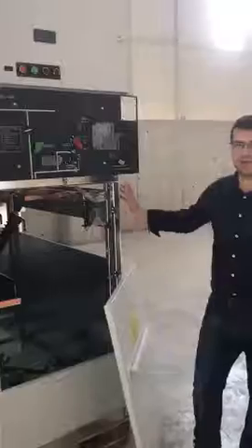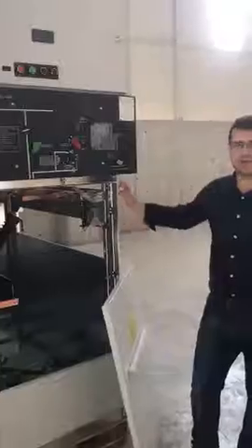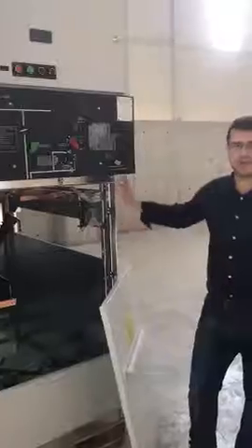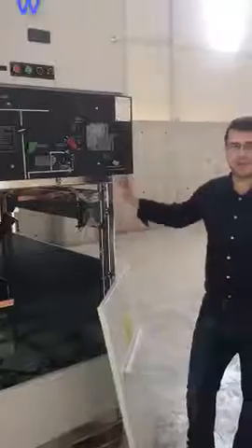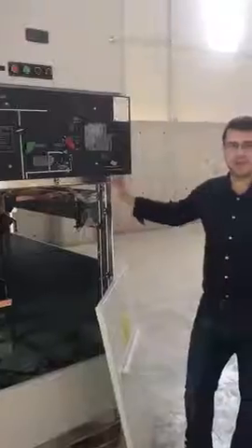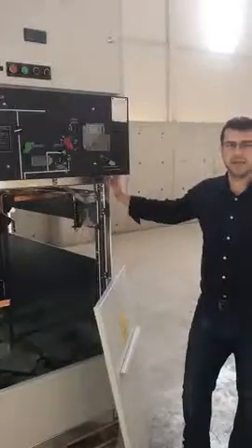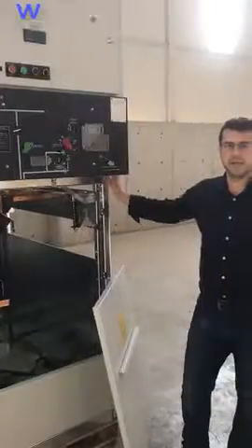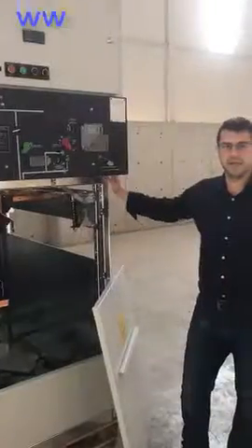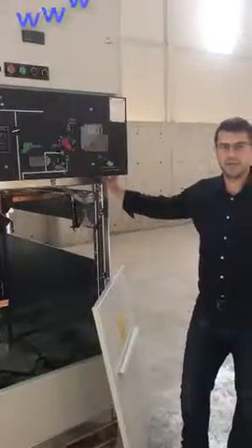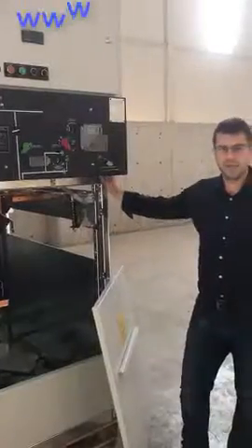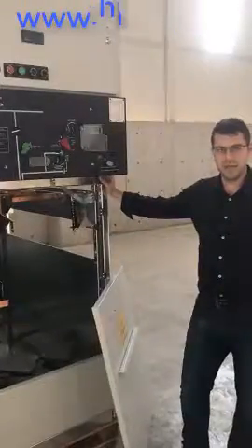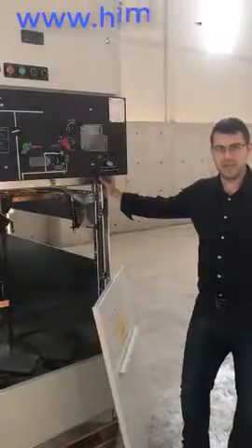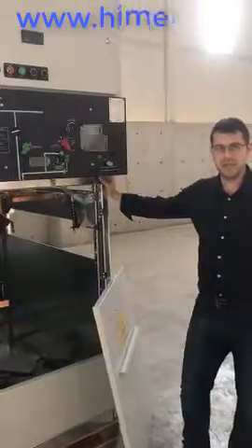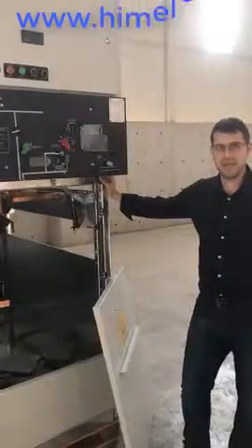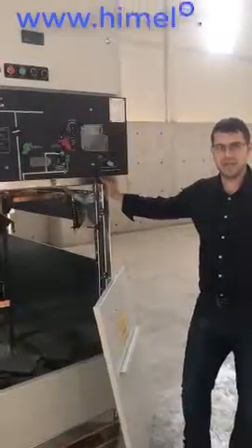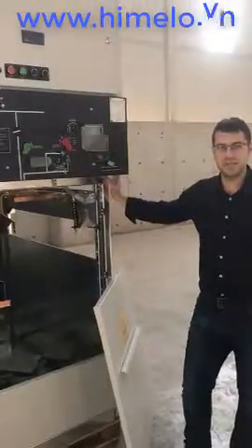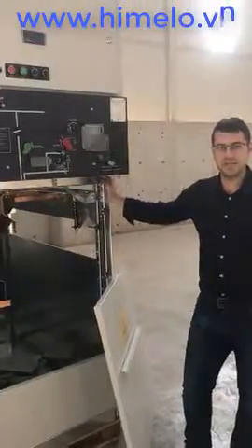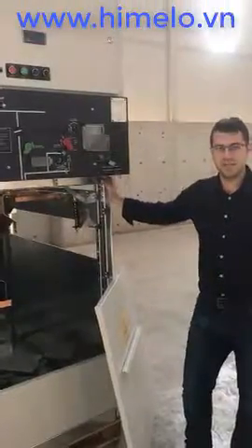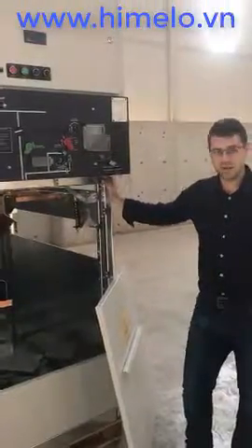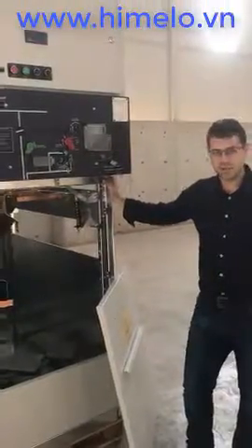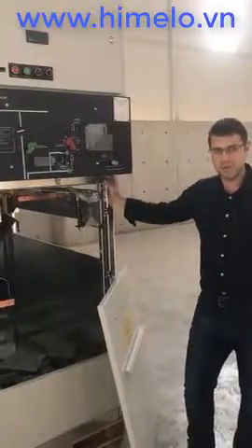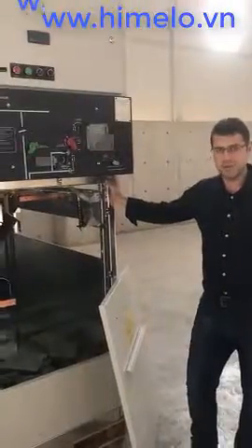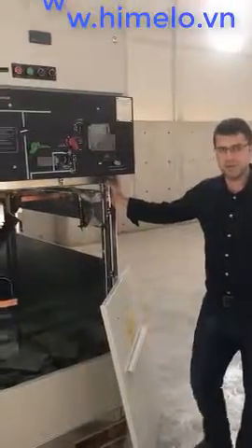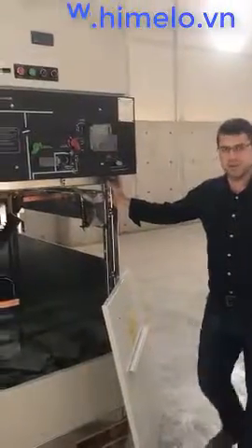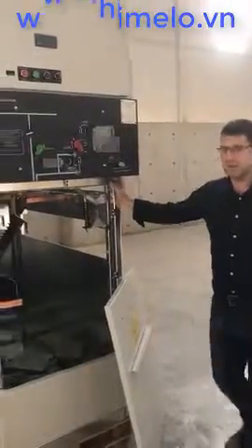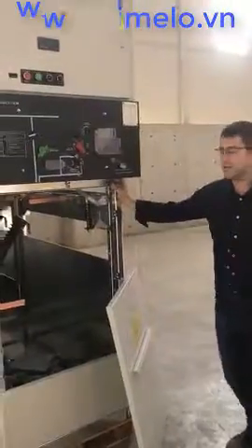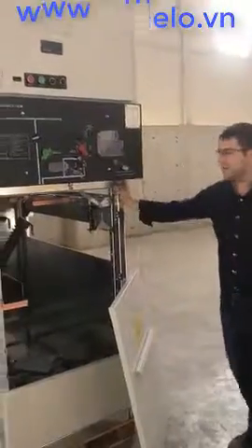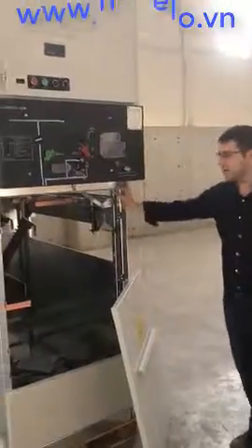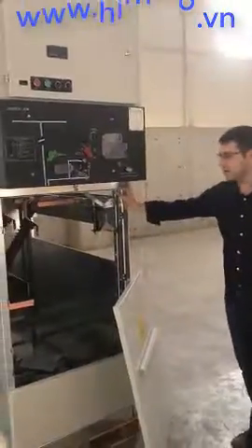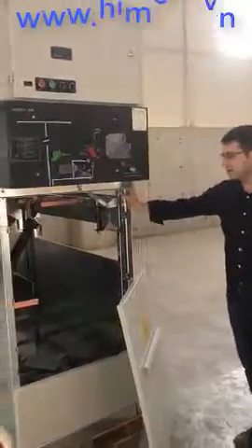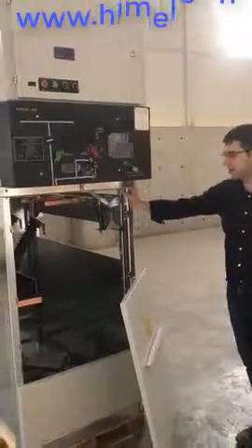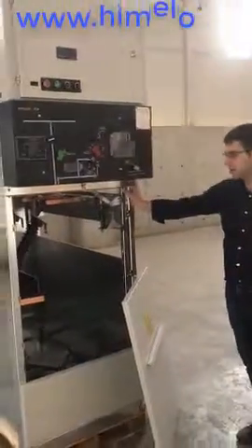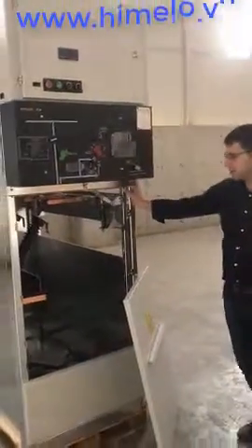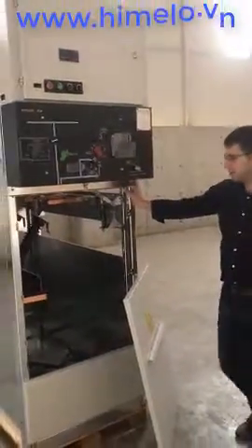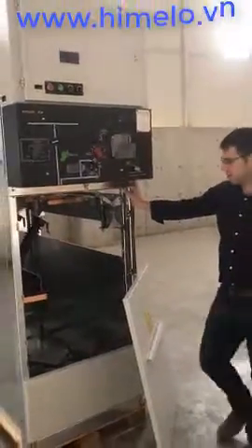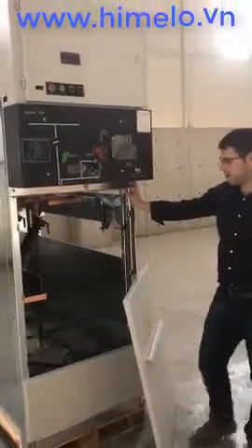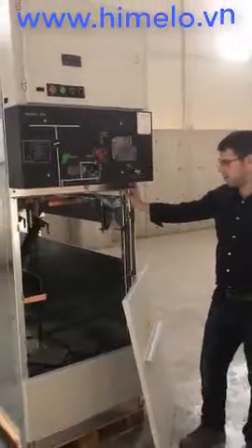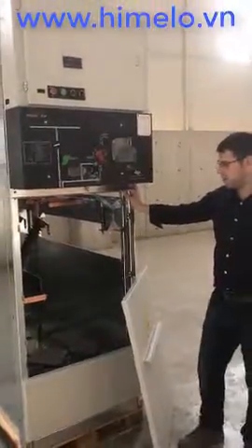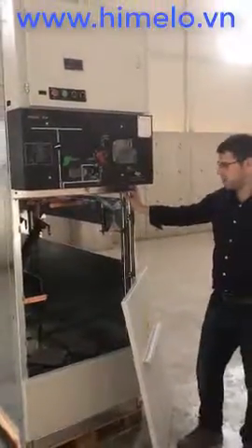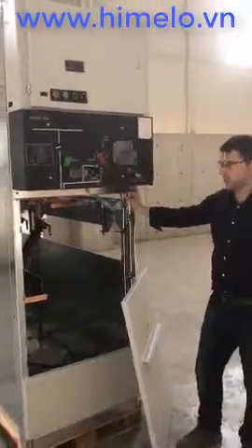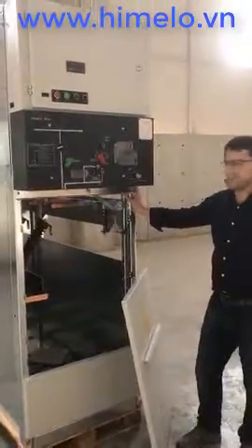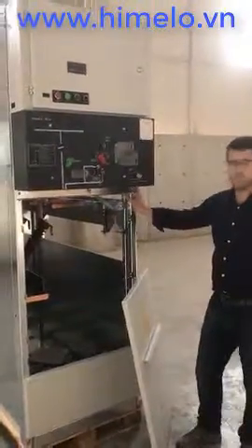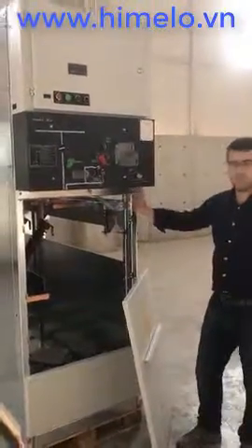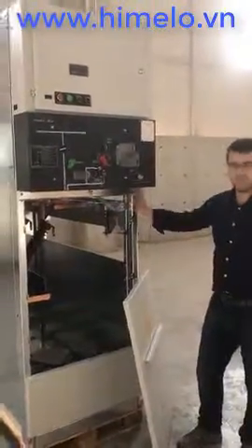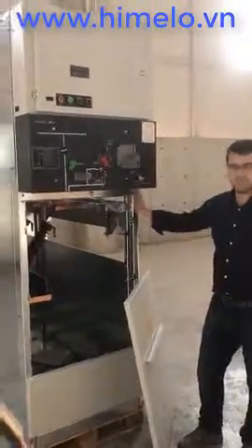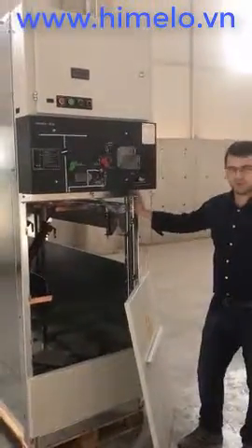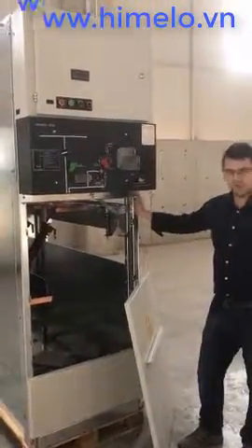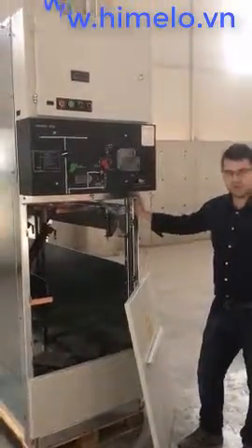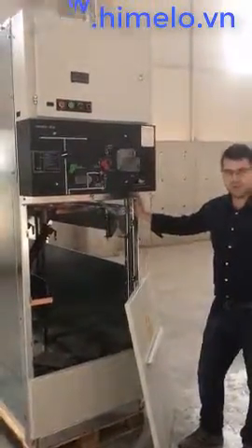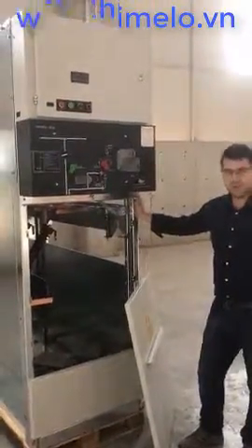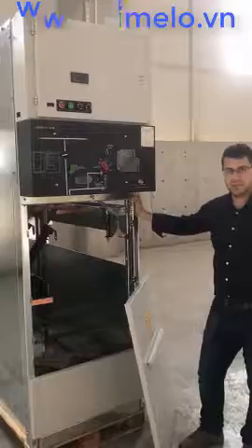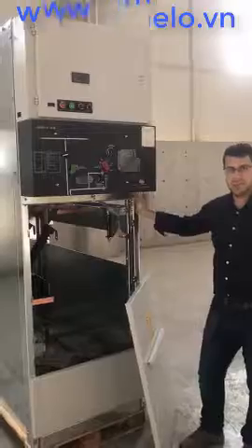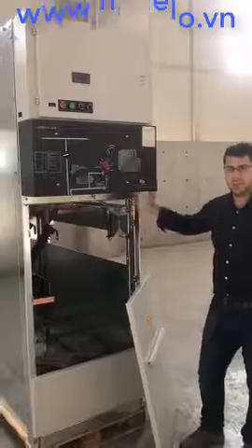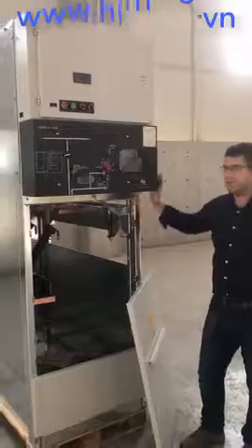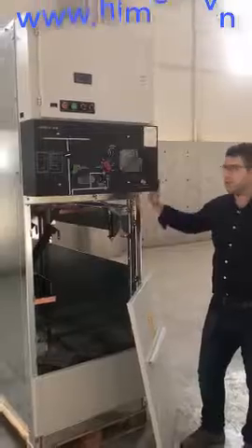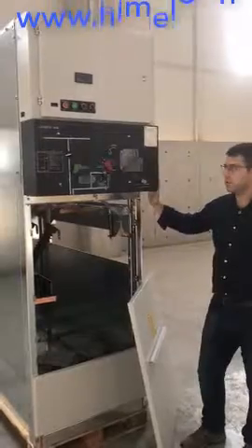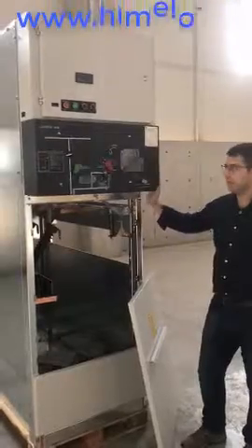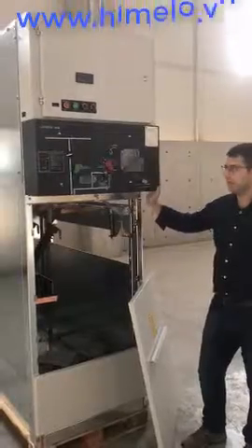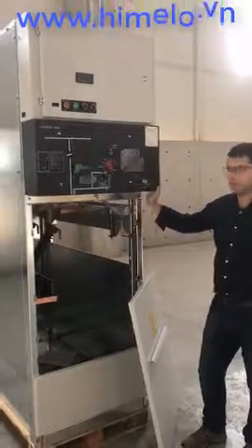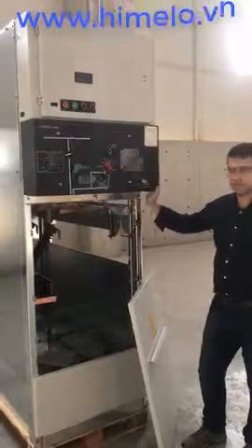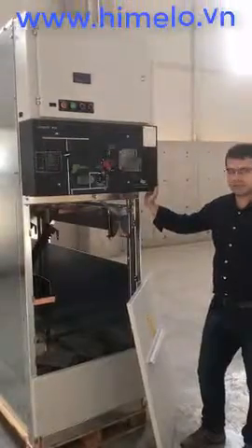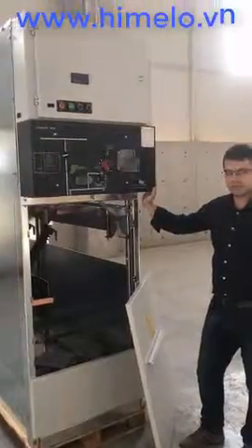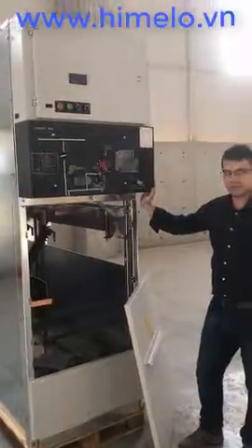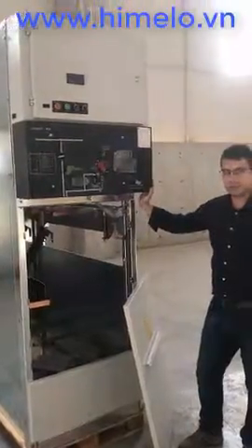Let's try energizing the cubicle. This is the input cubicle with door breaker switch.